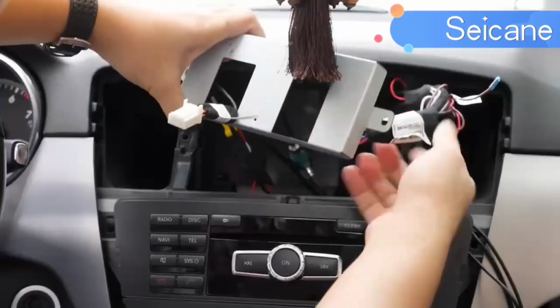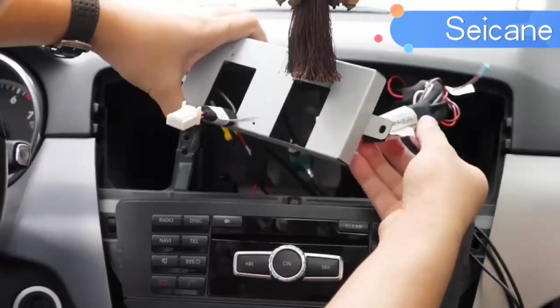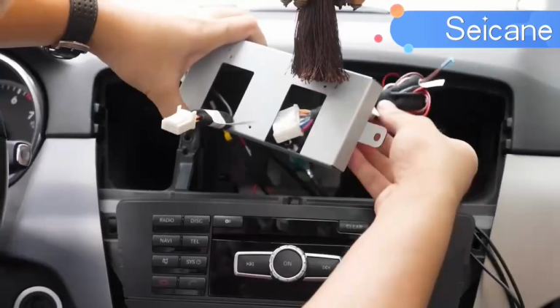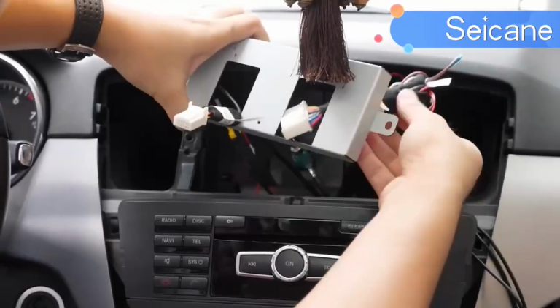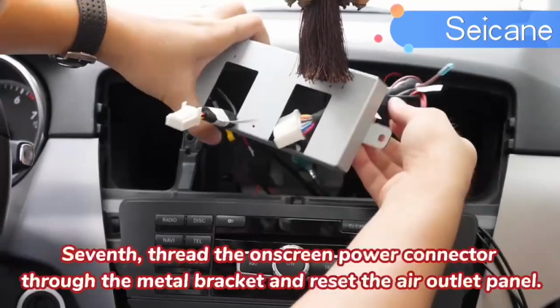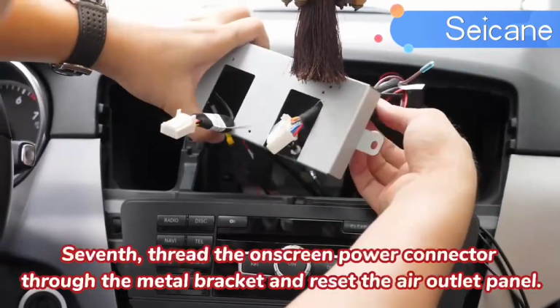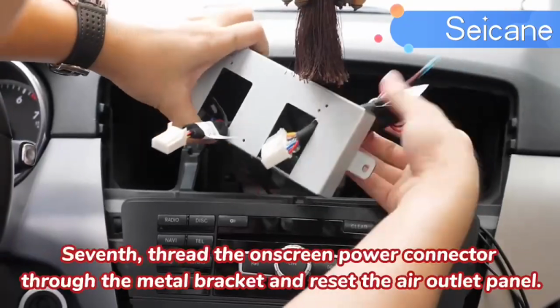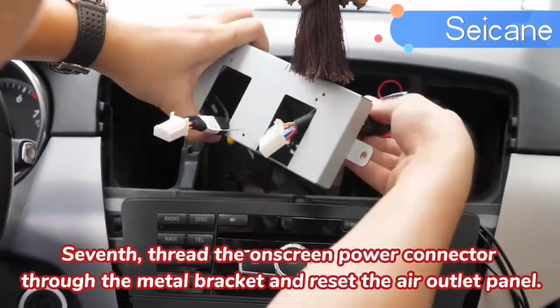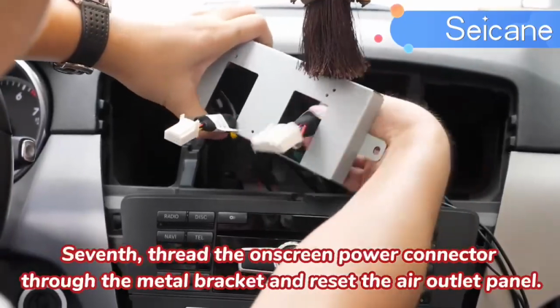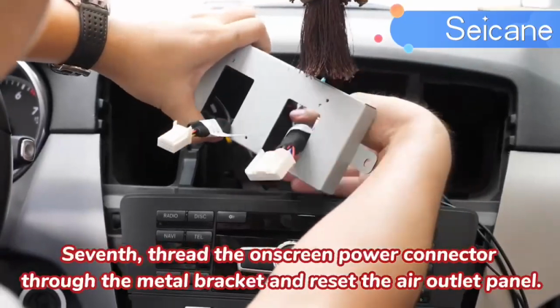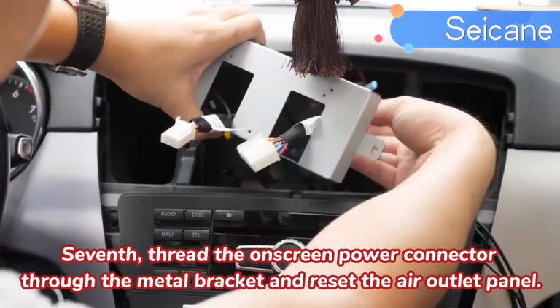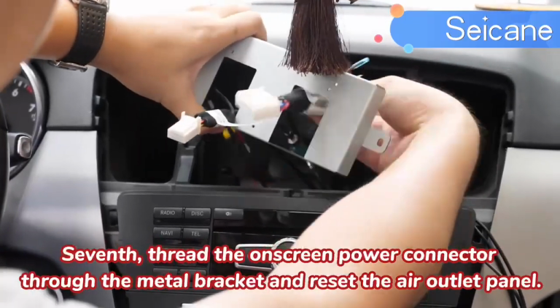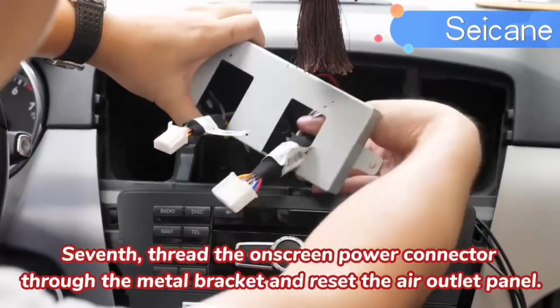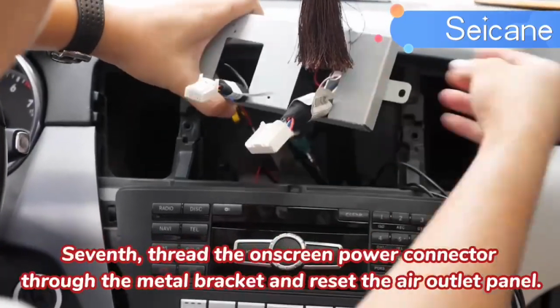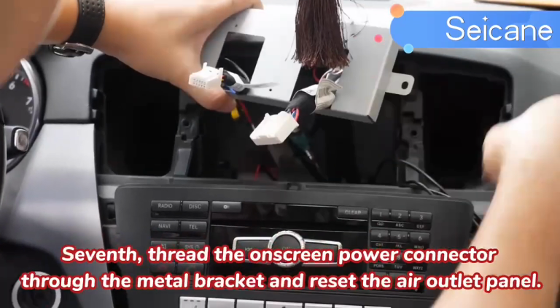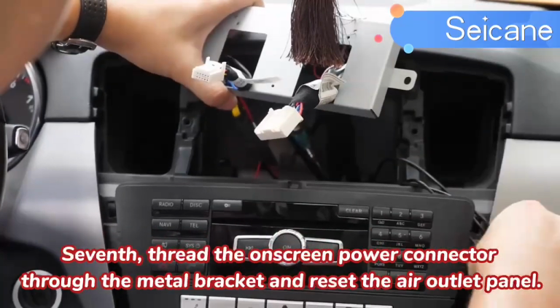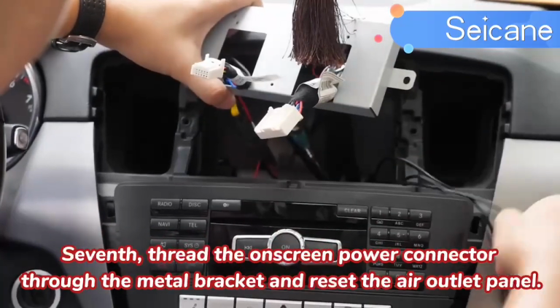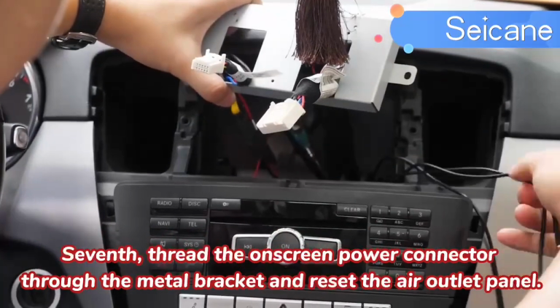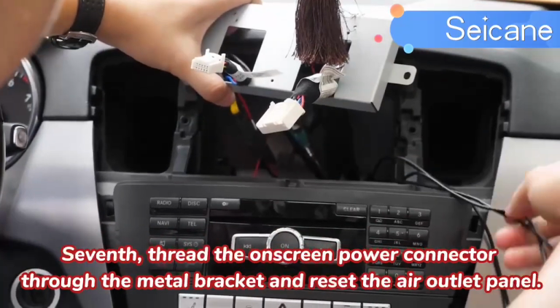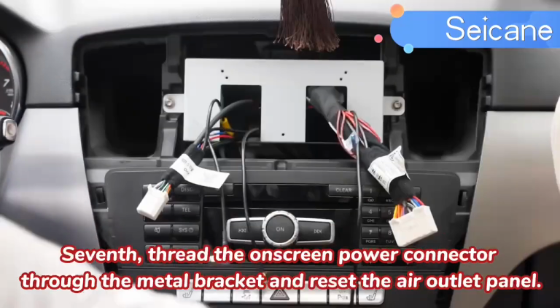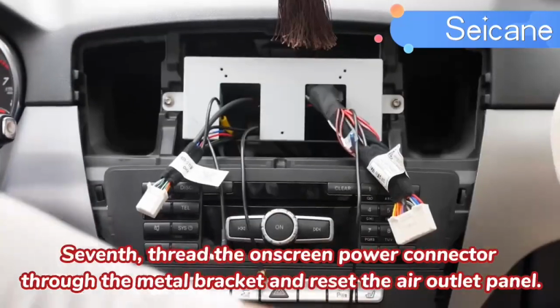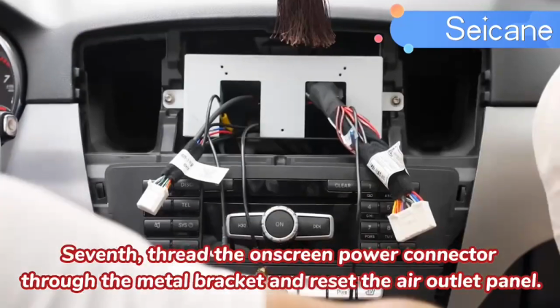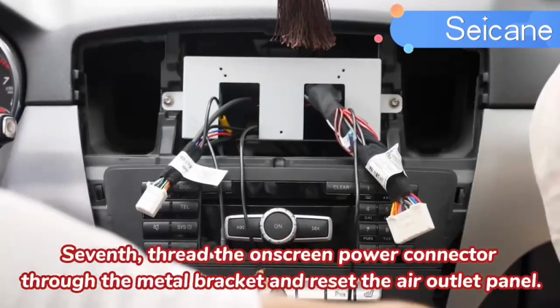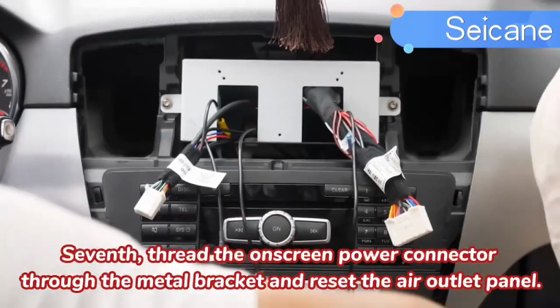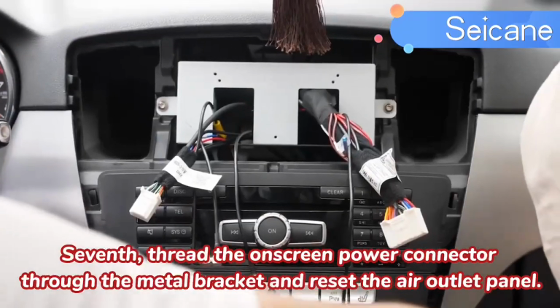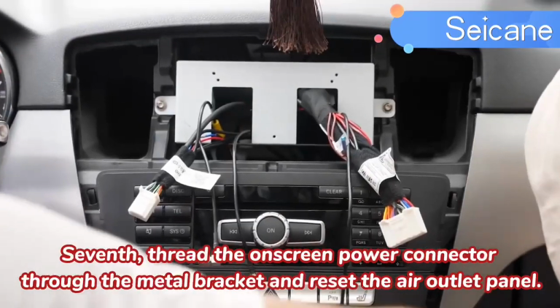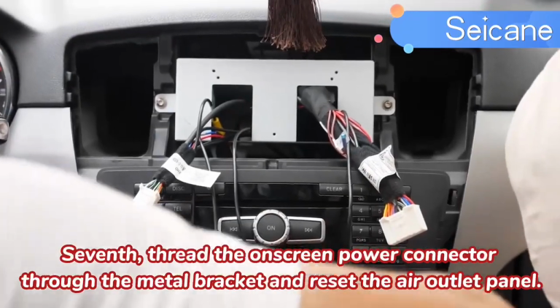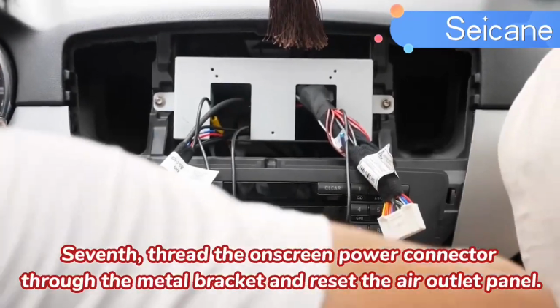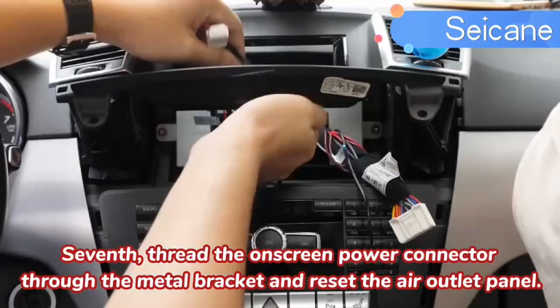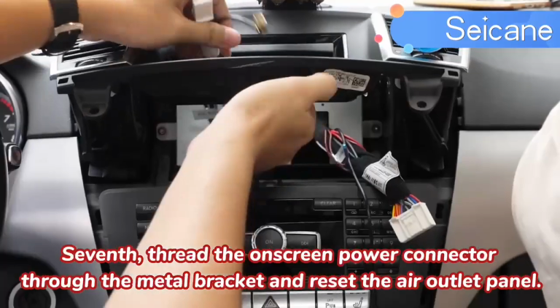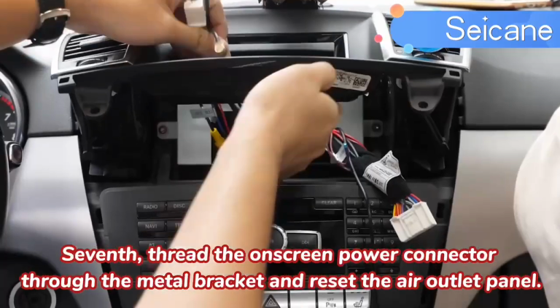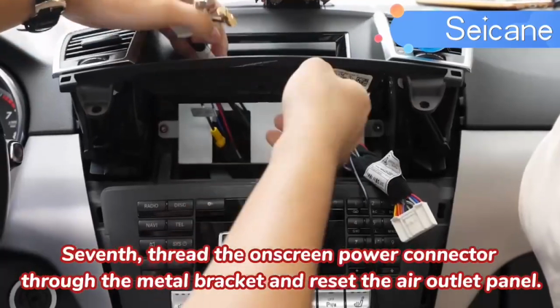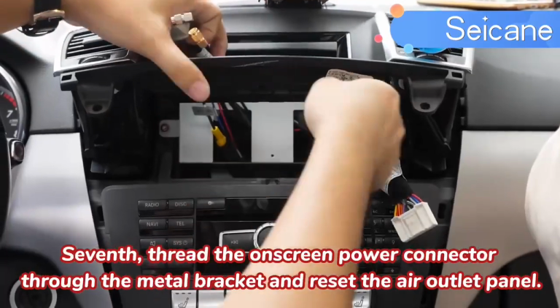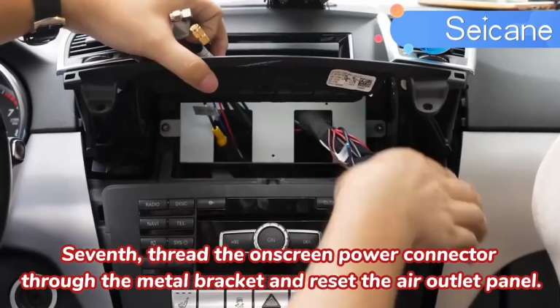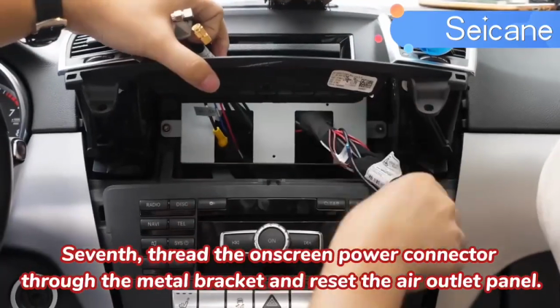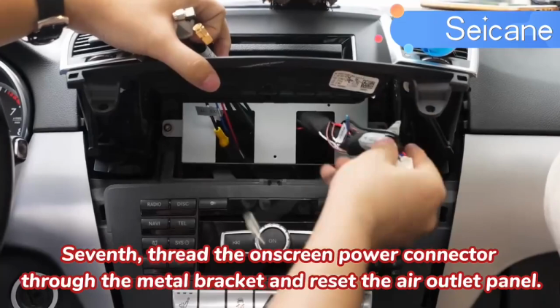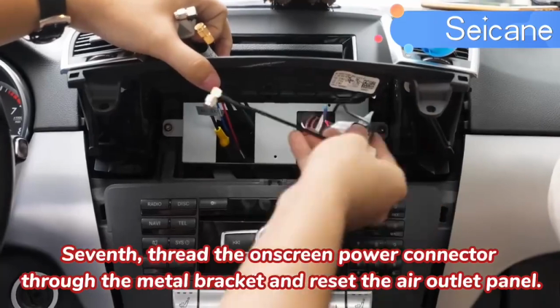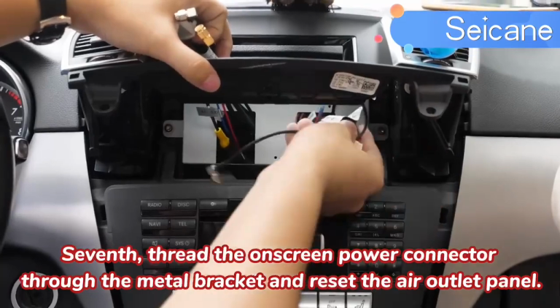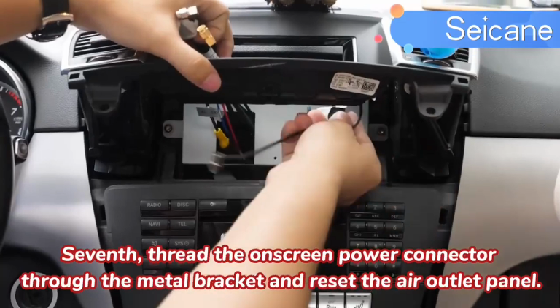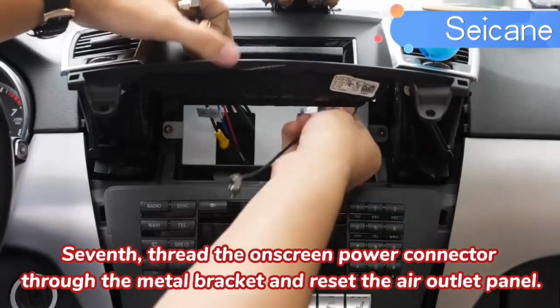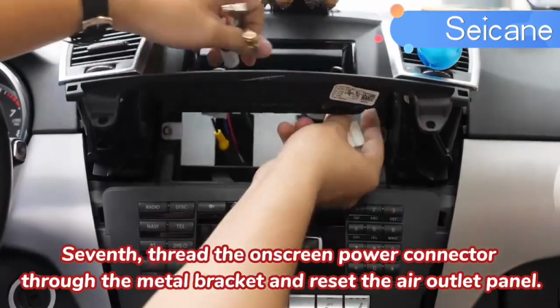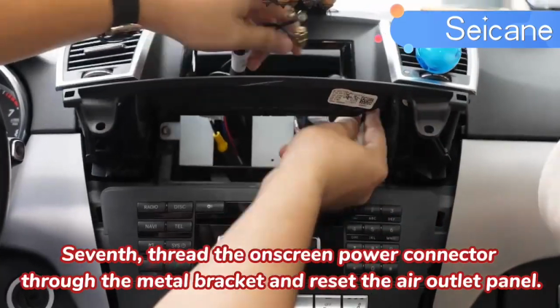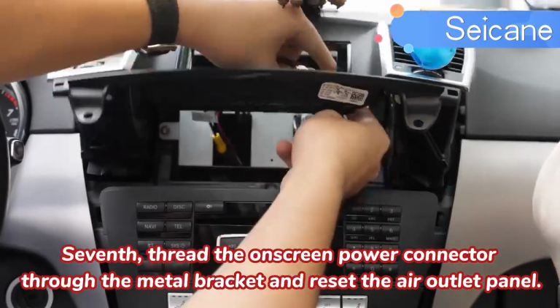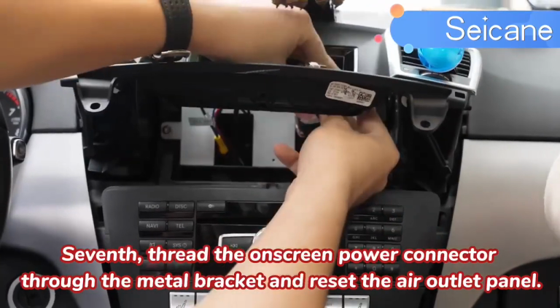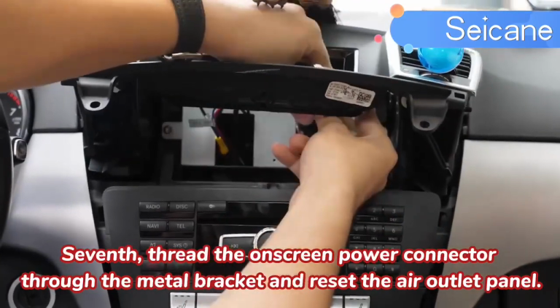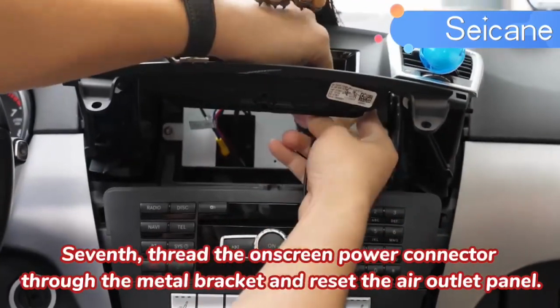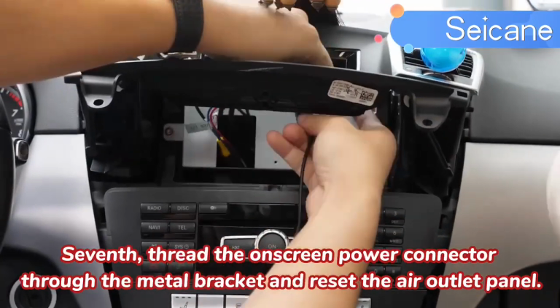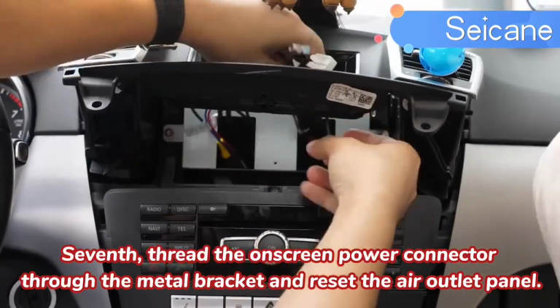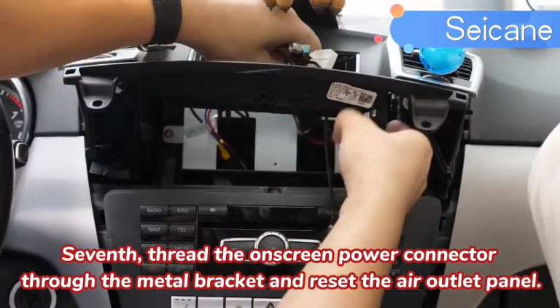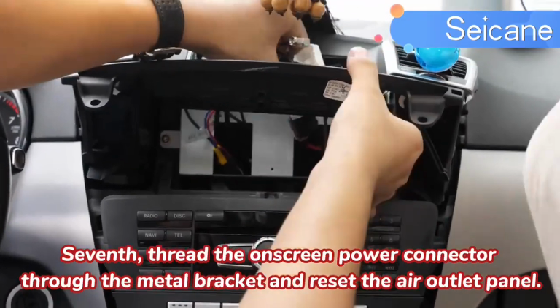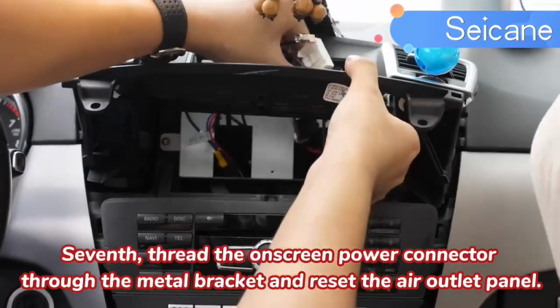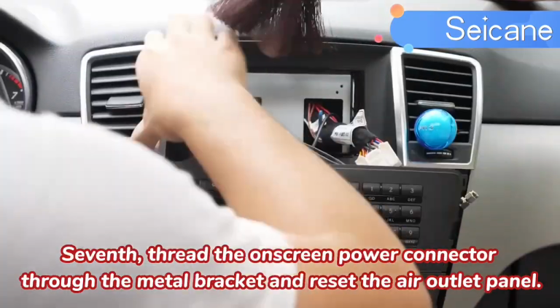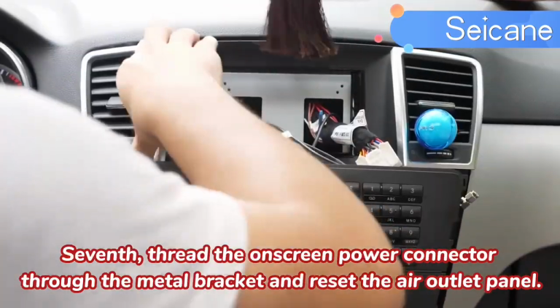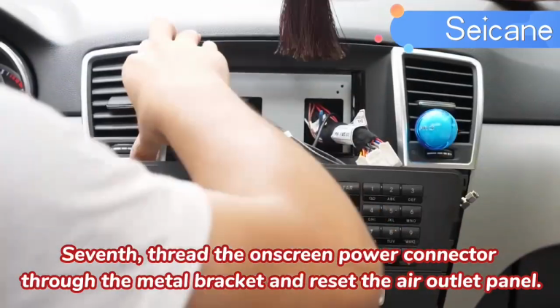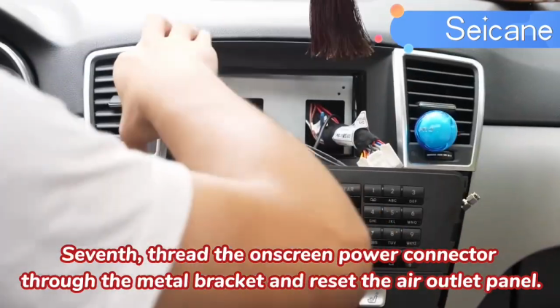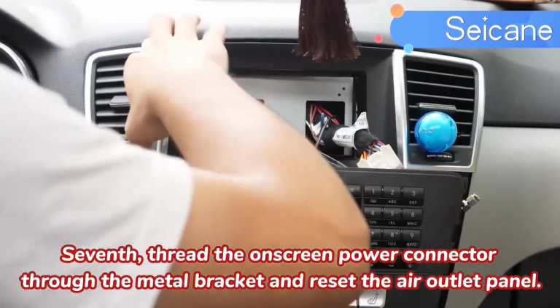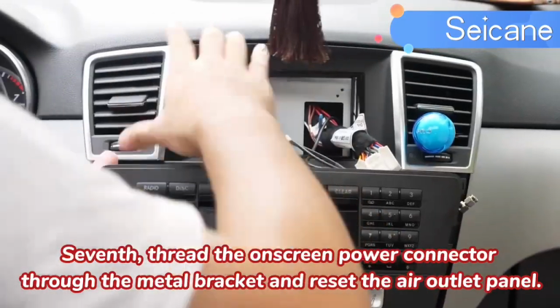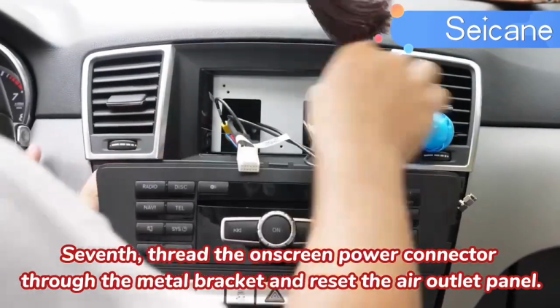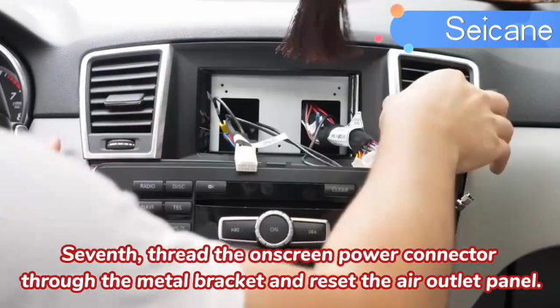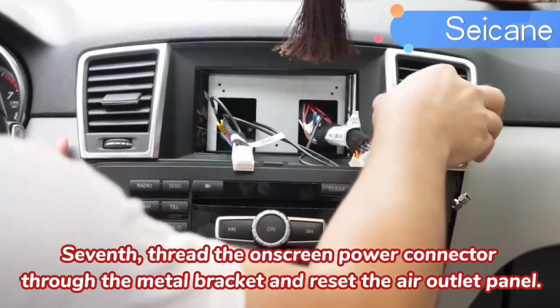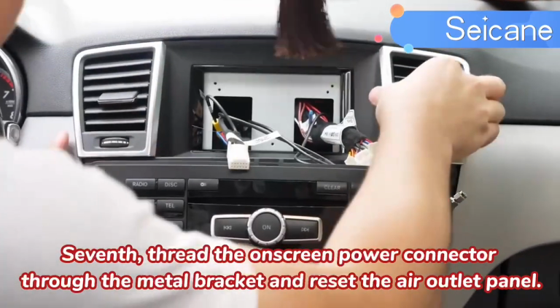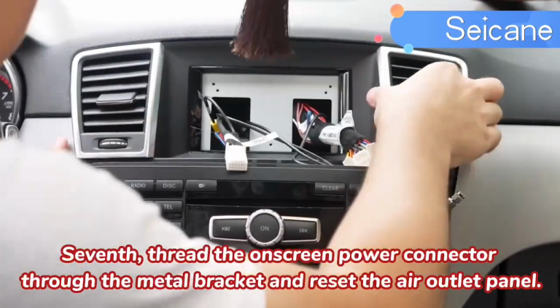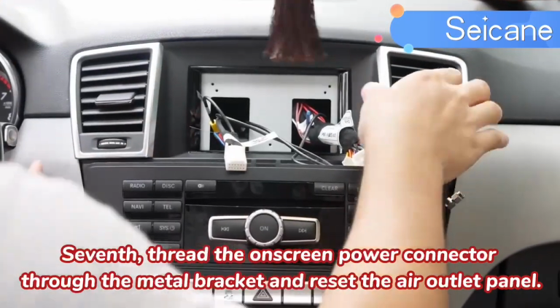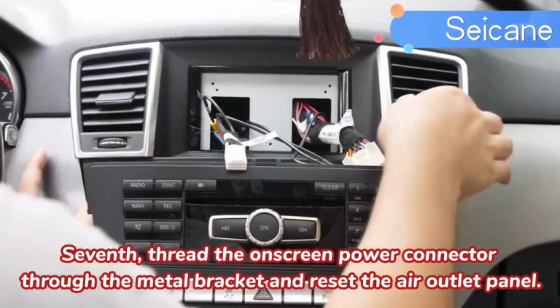Seven, connect the old screen connector through the metal bracket and use the air outlet panel.